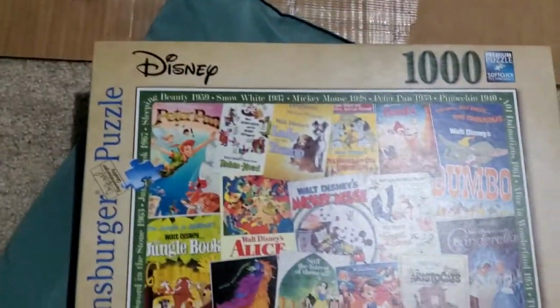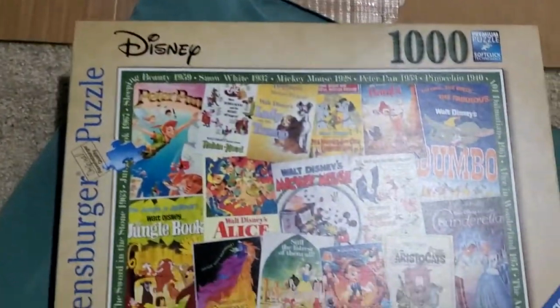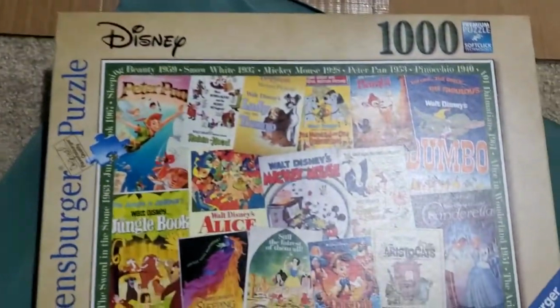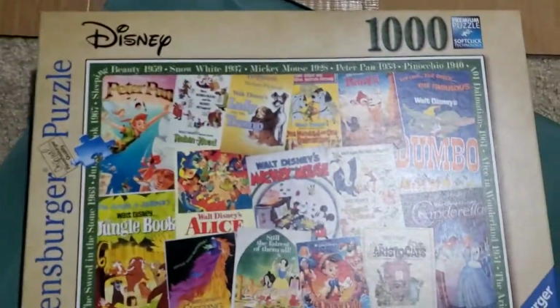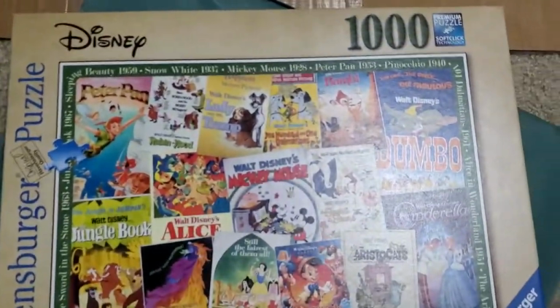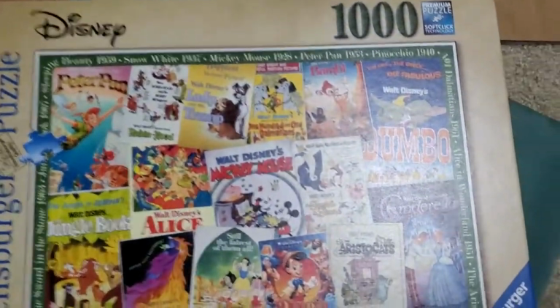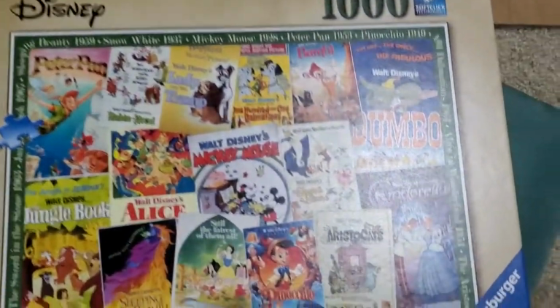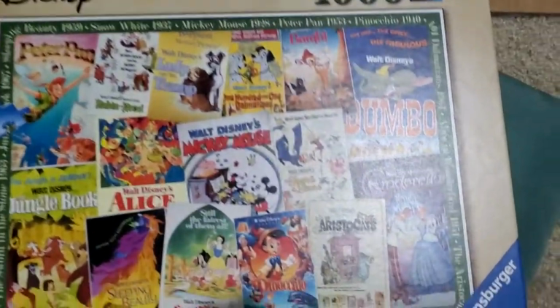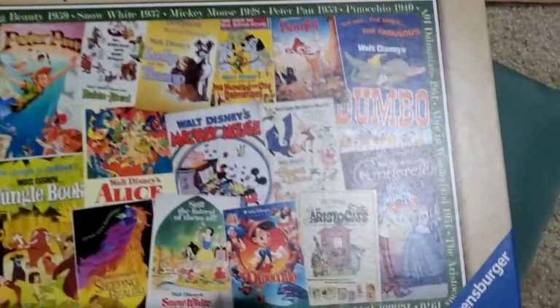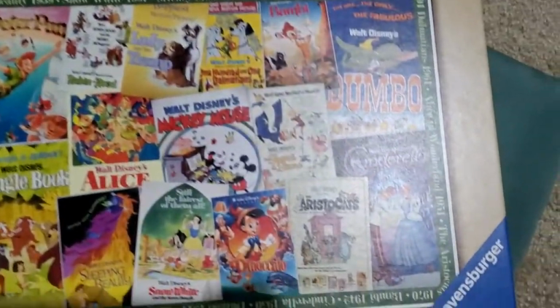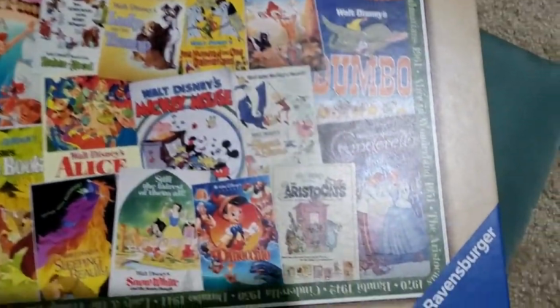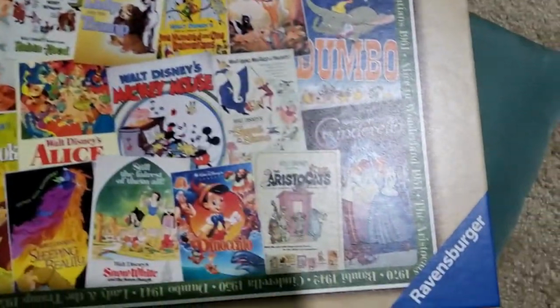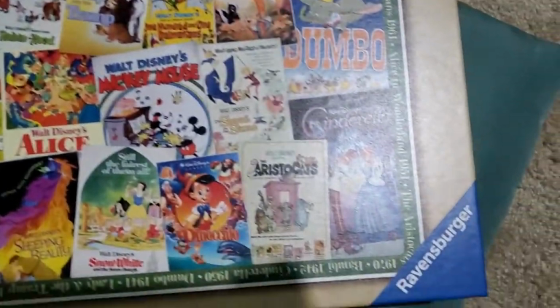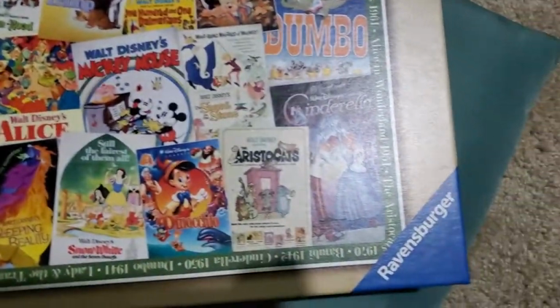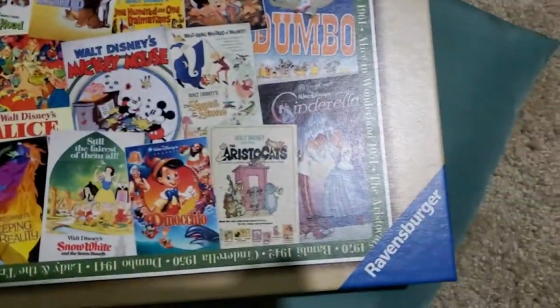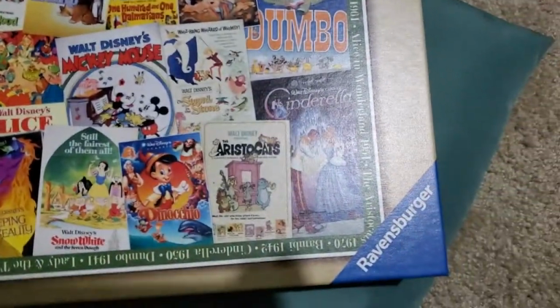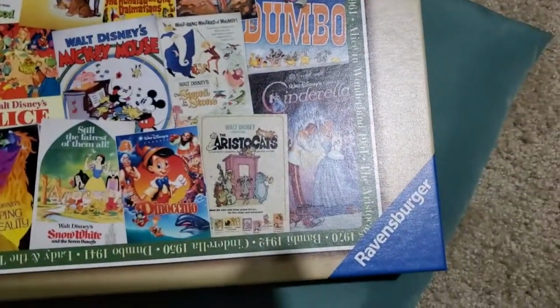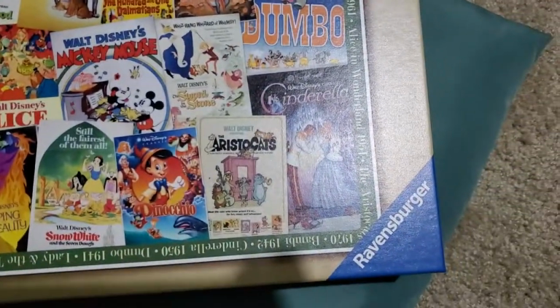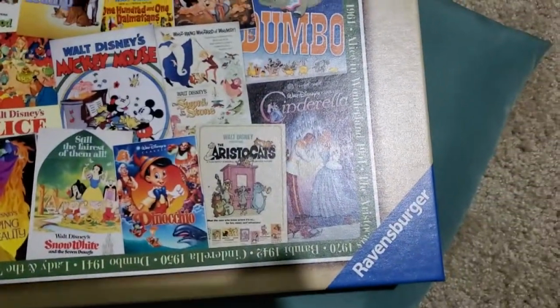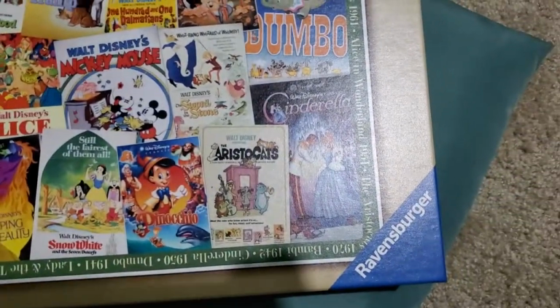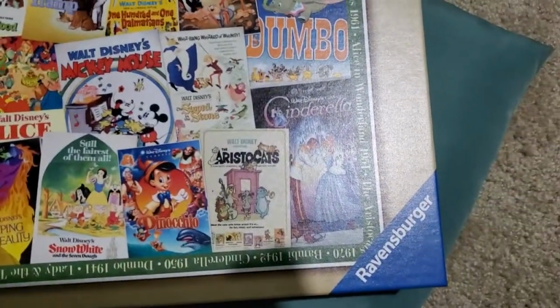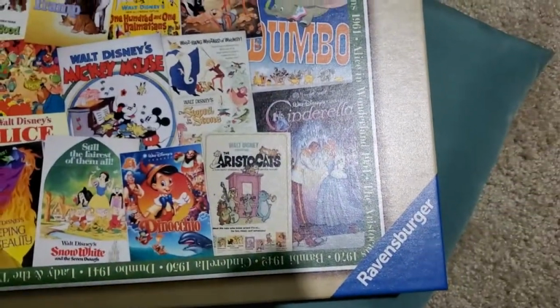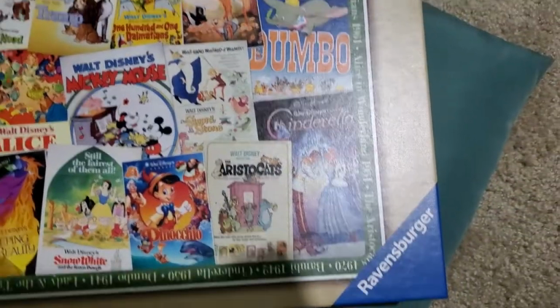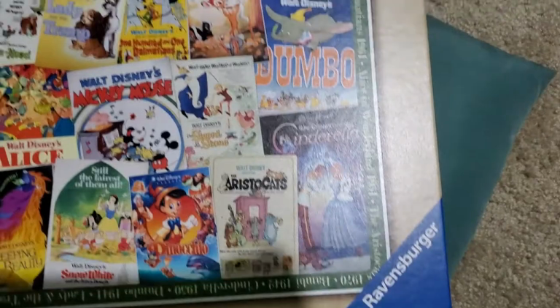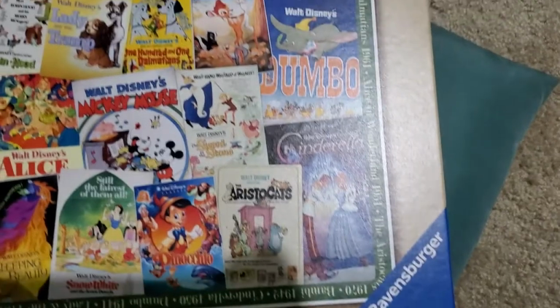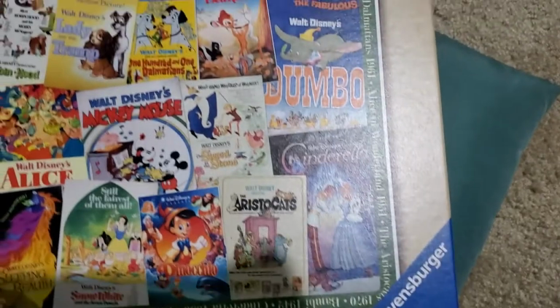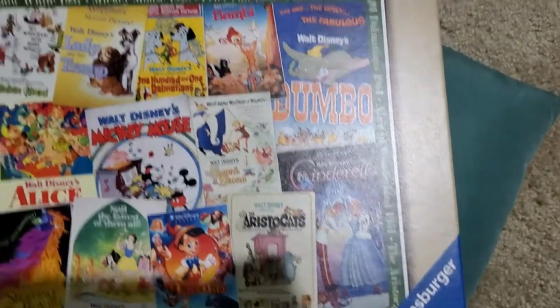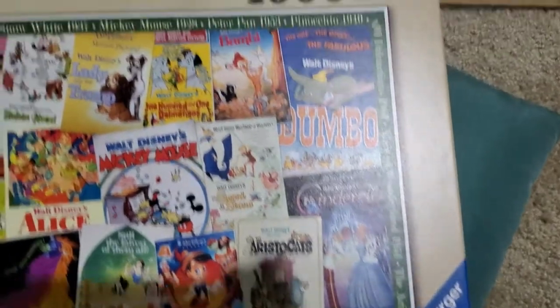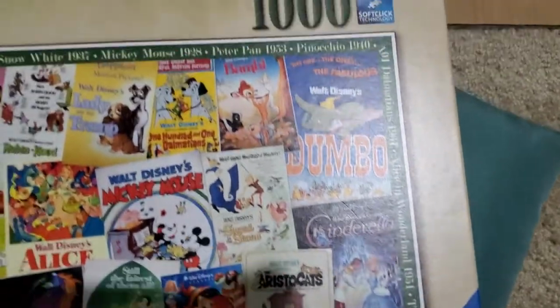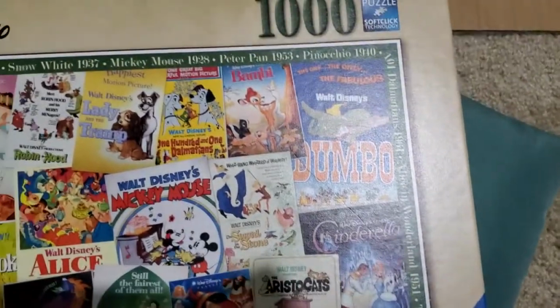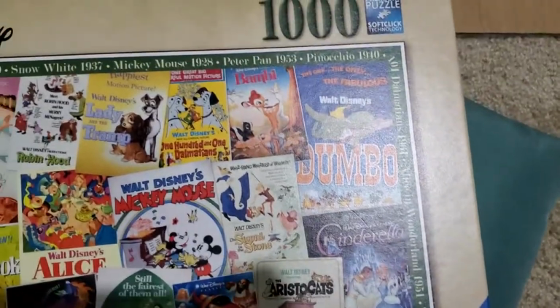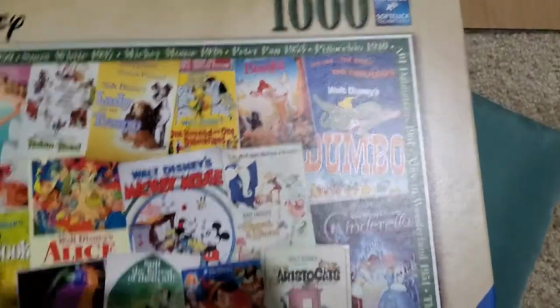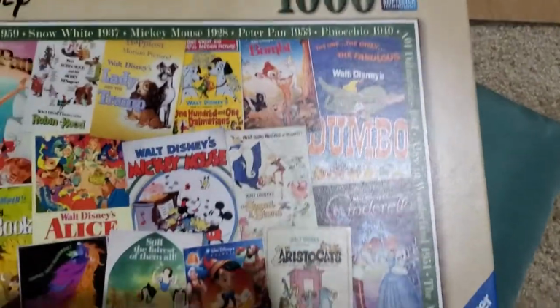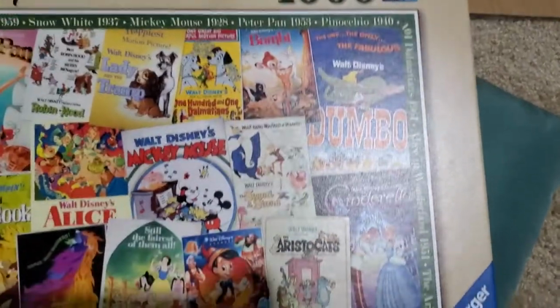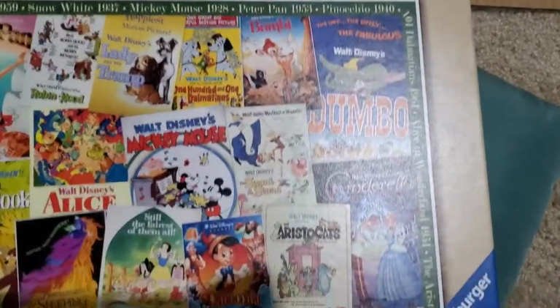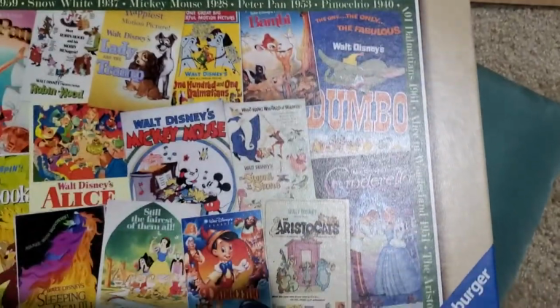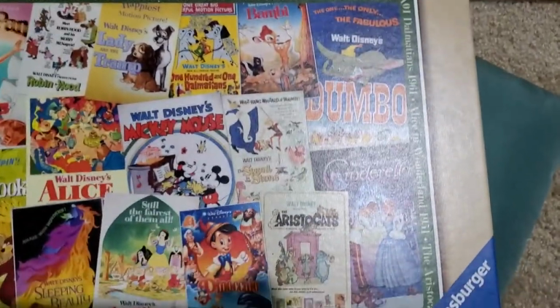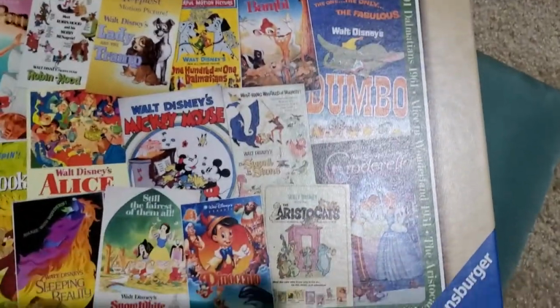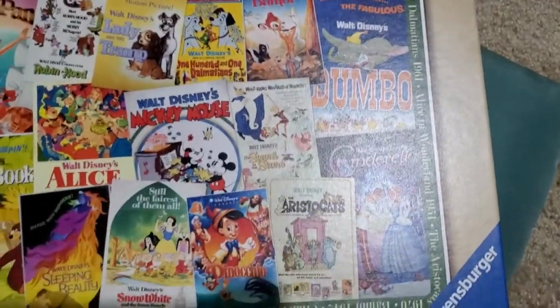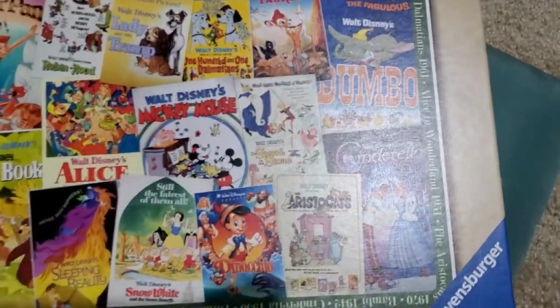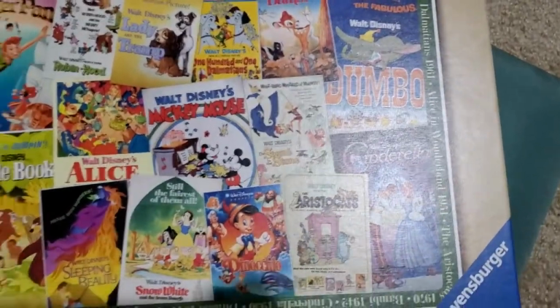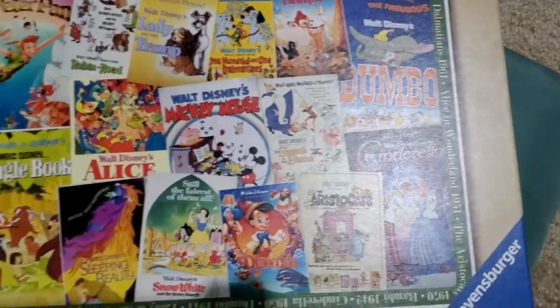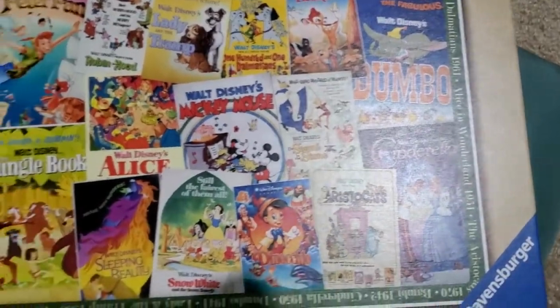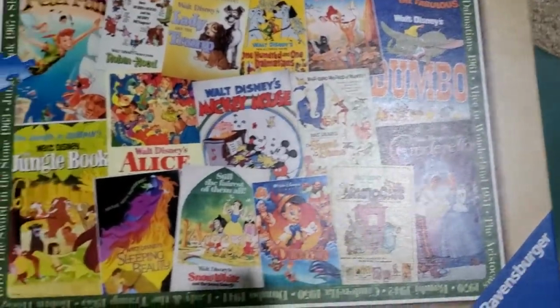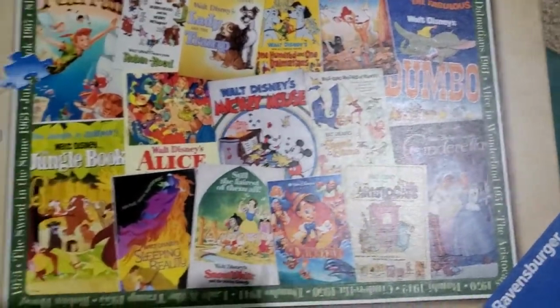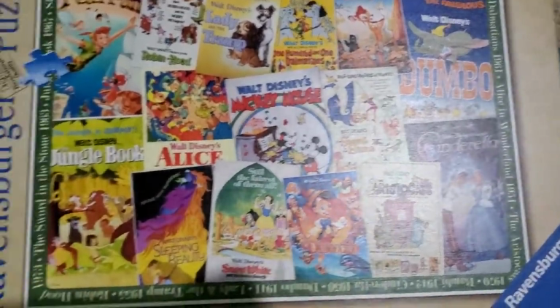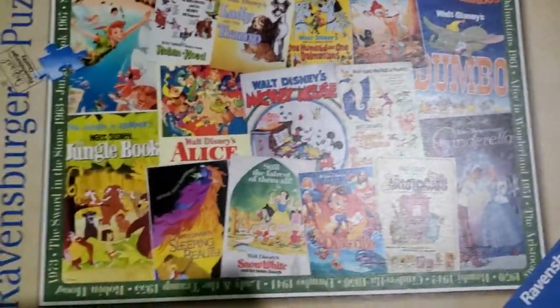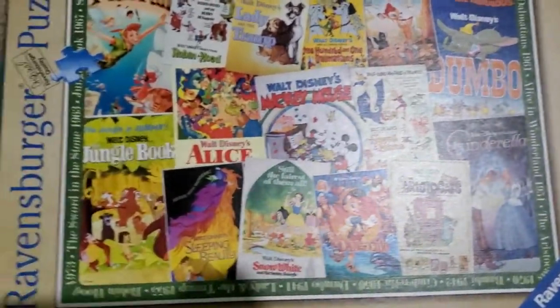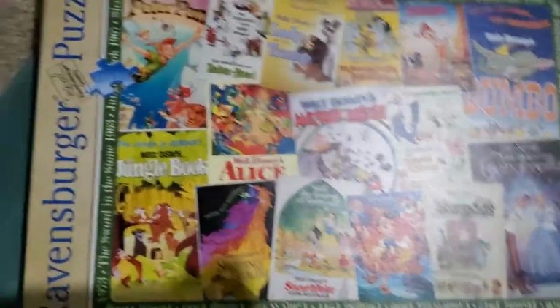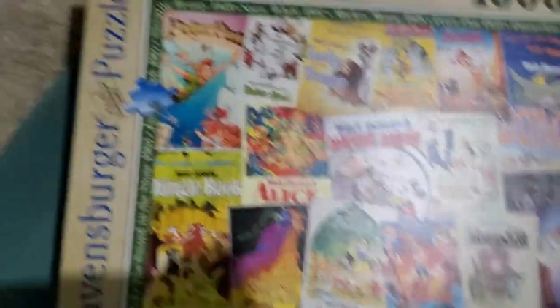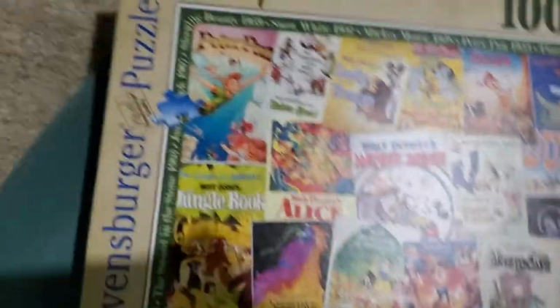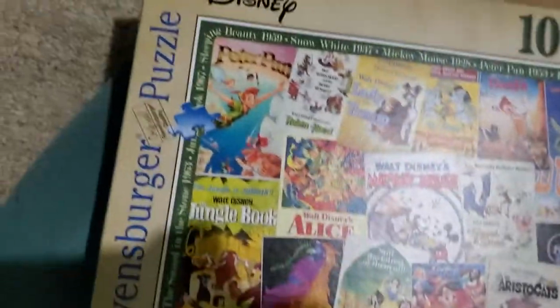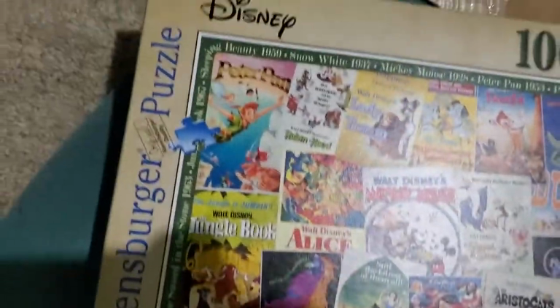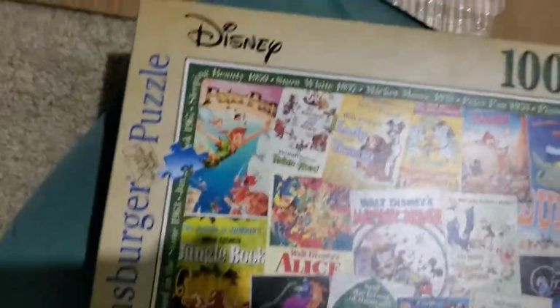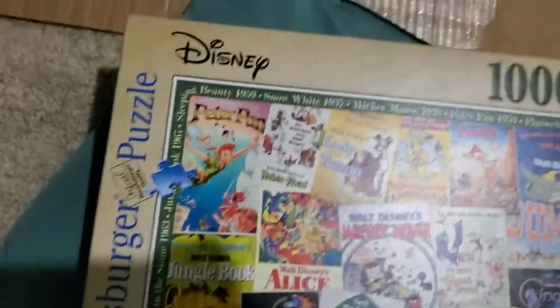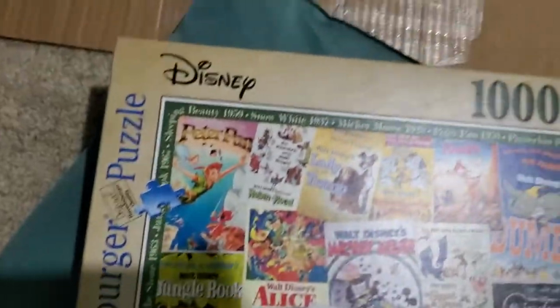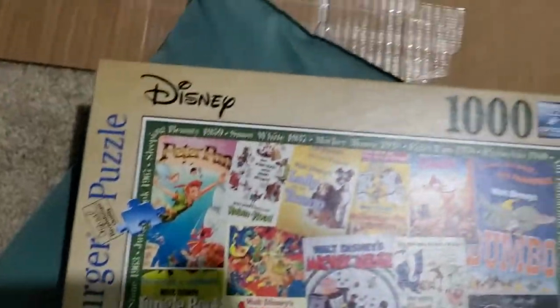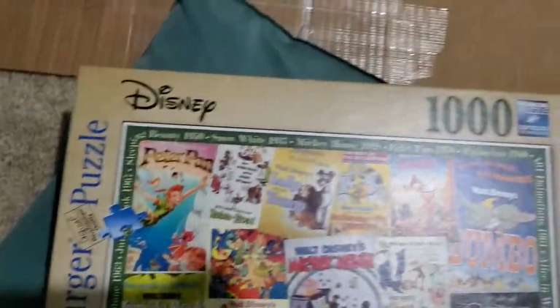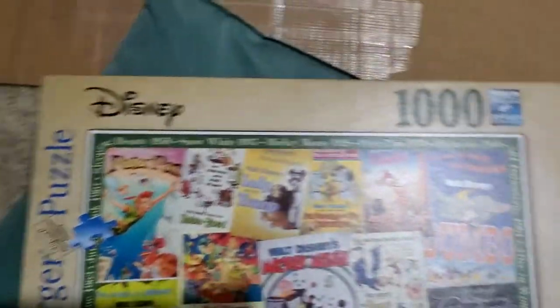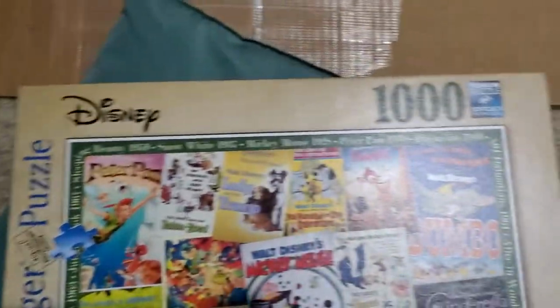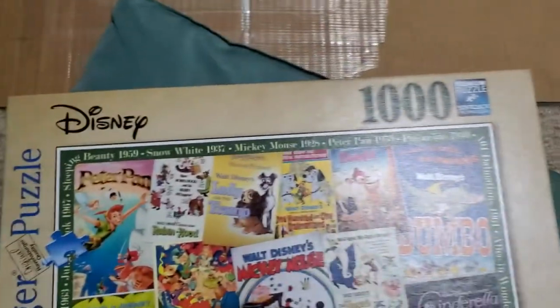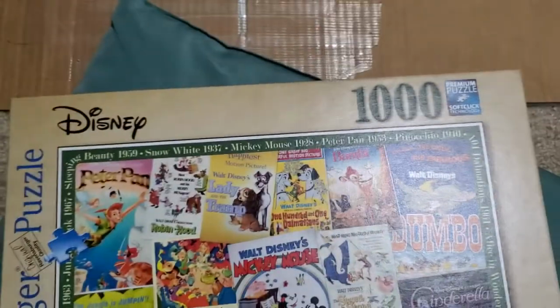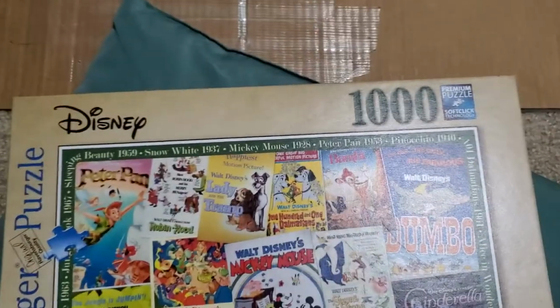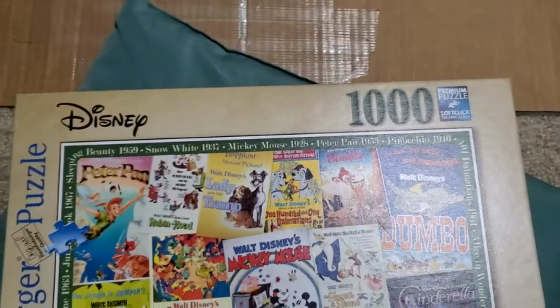I have a ways to go. I gotta do the Cinderella pieces and the Aristocats, and a lot of the inside pieces too.